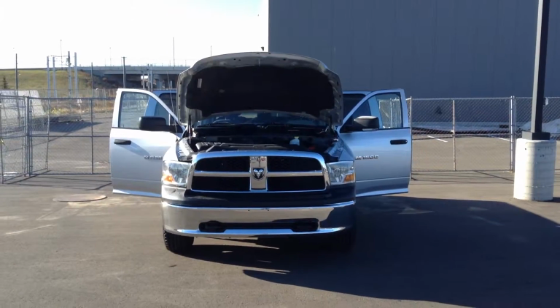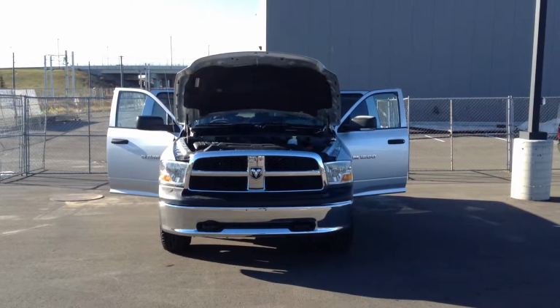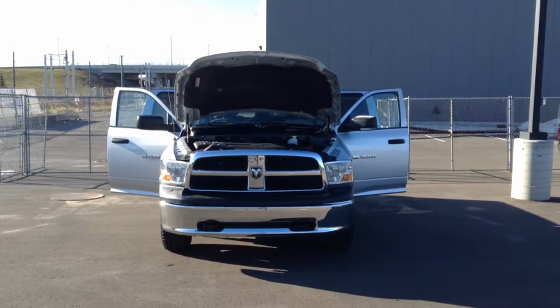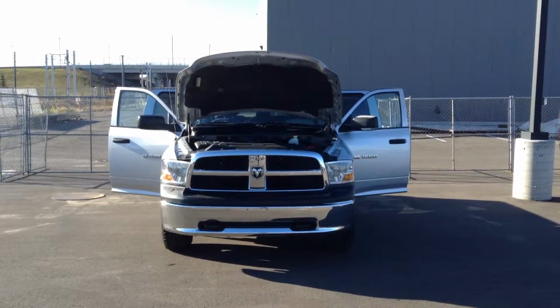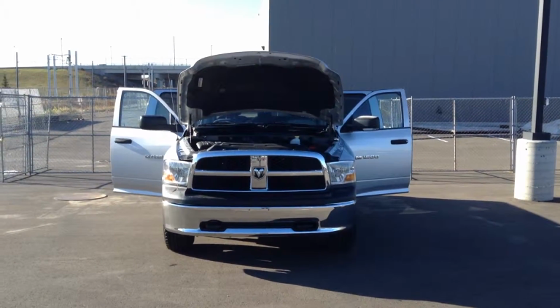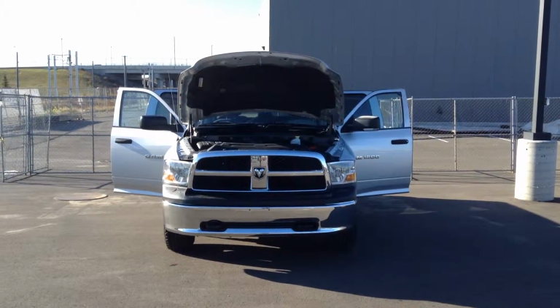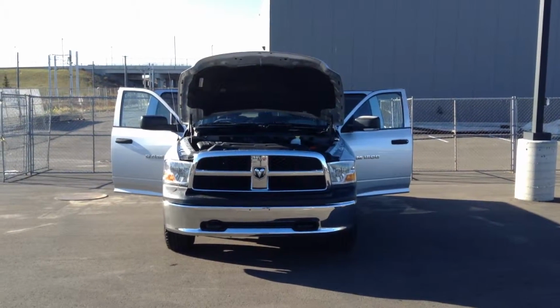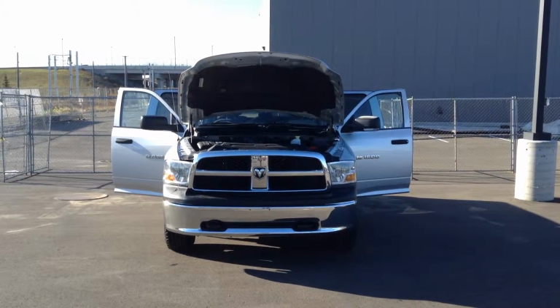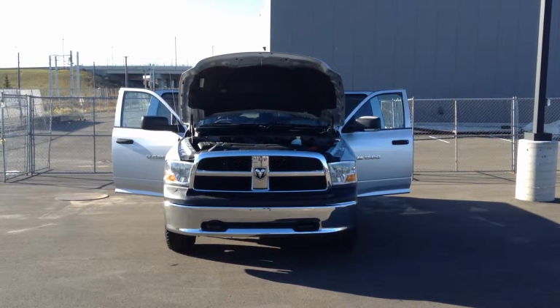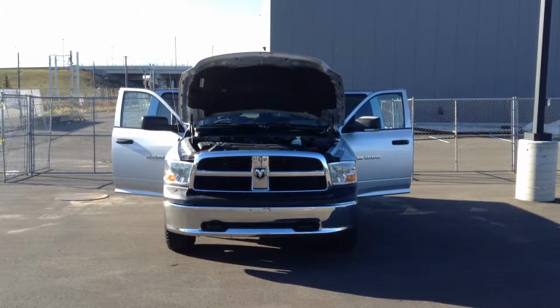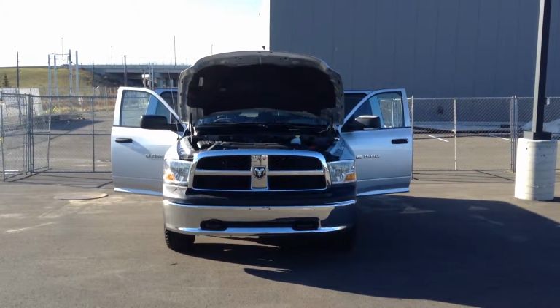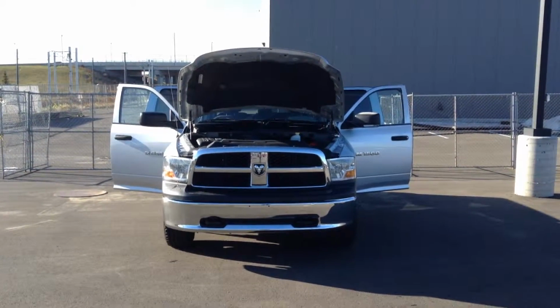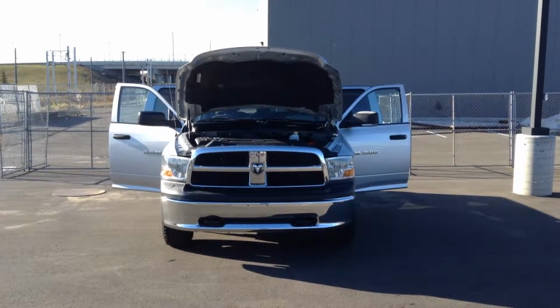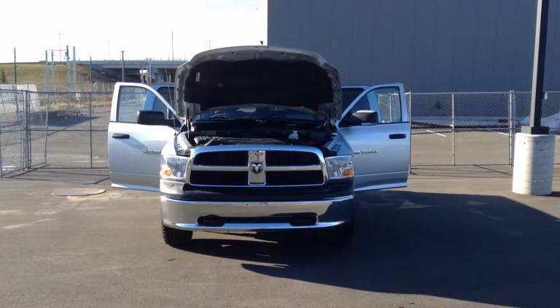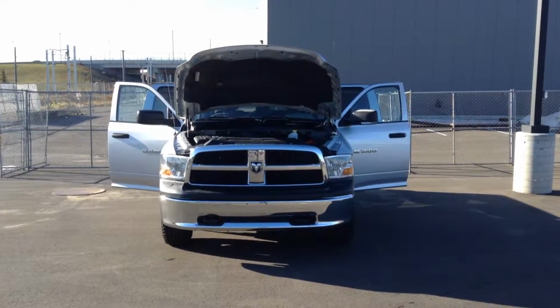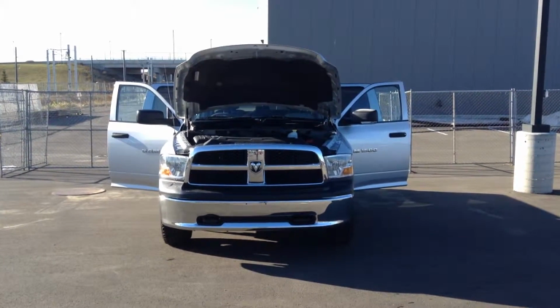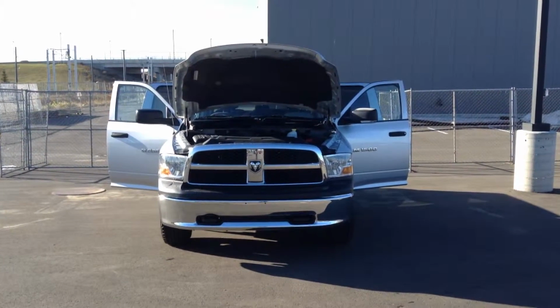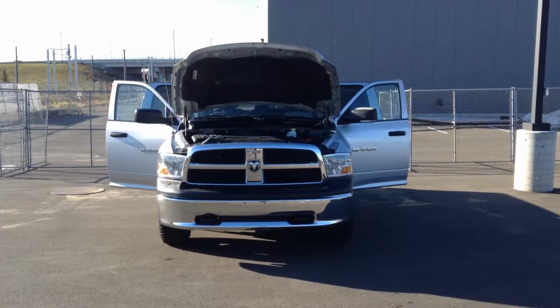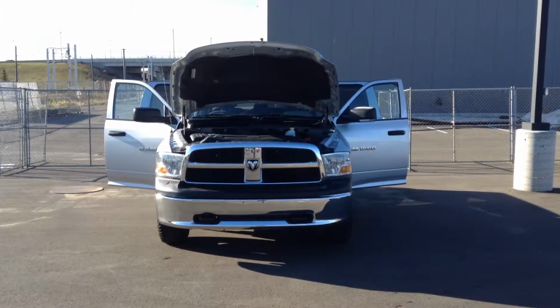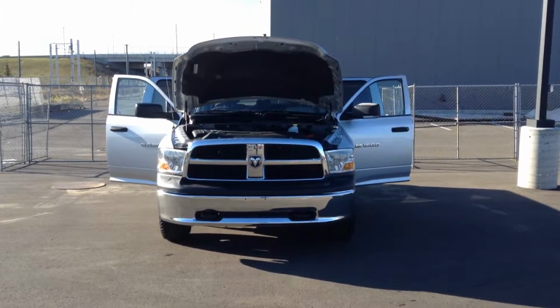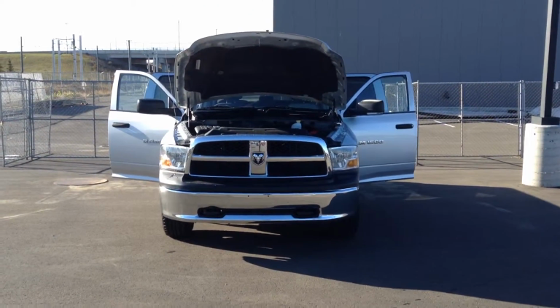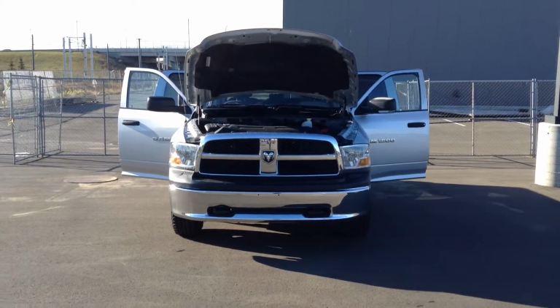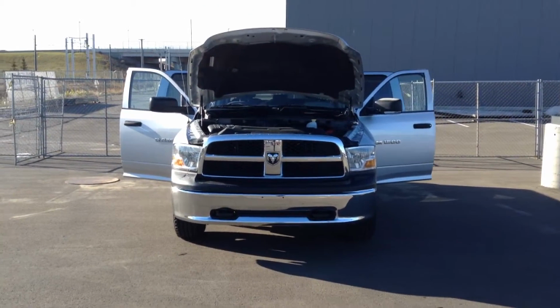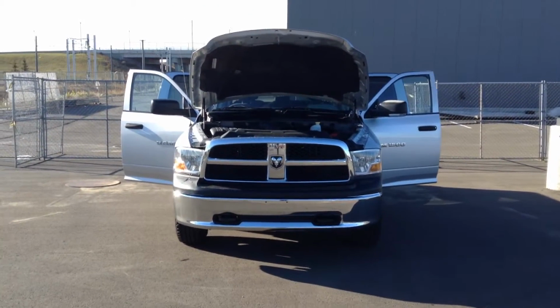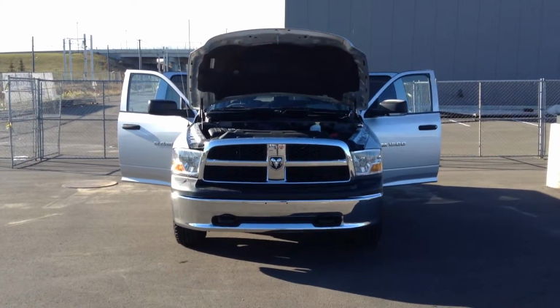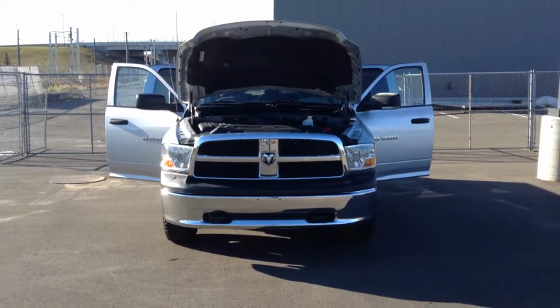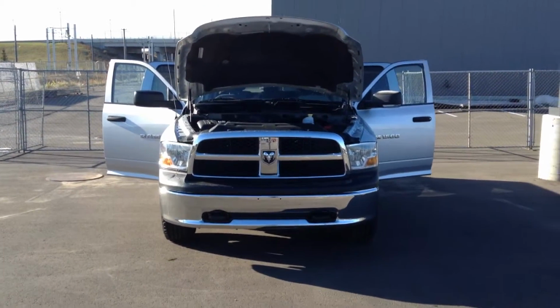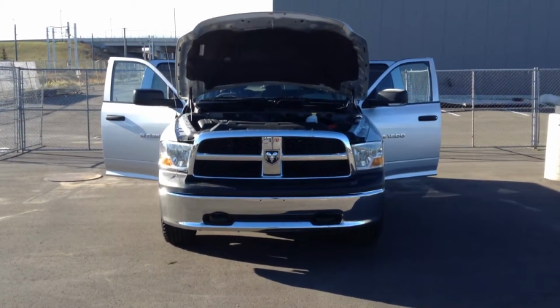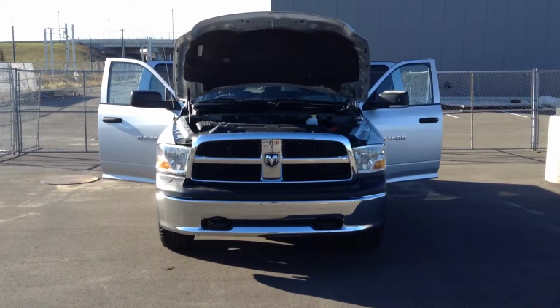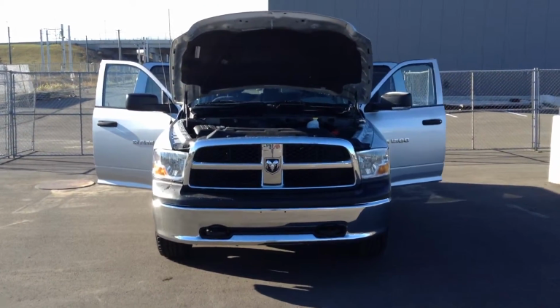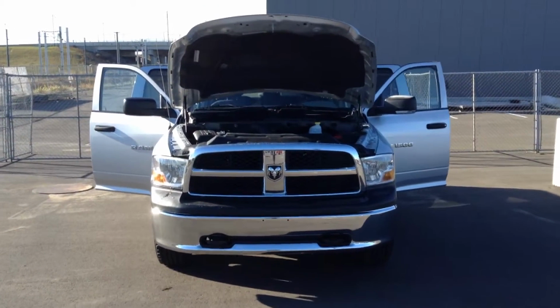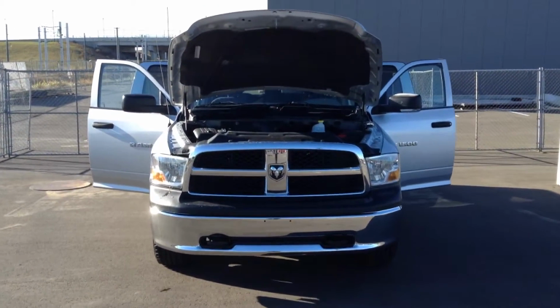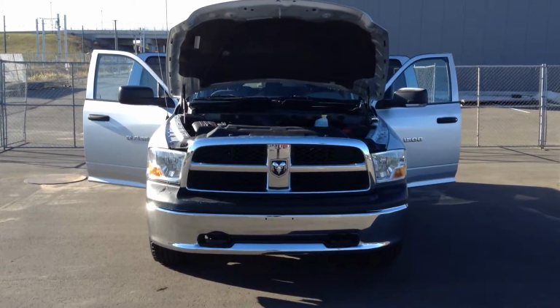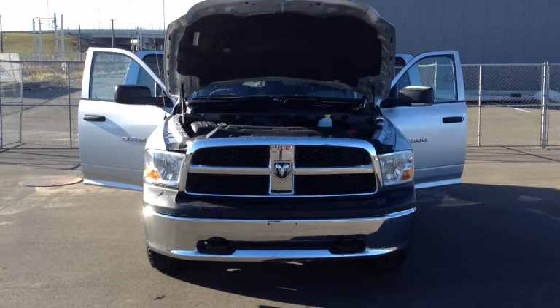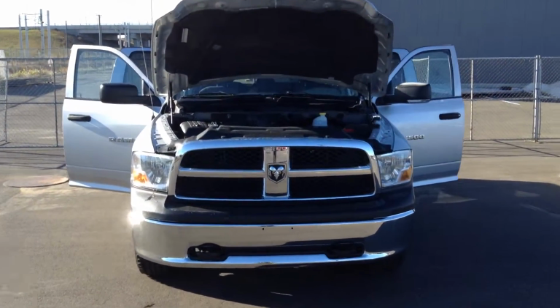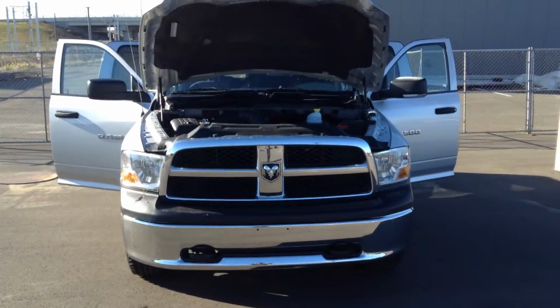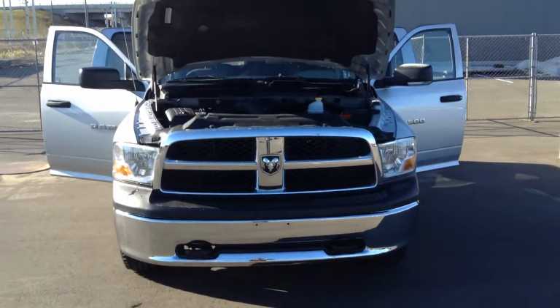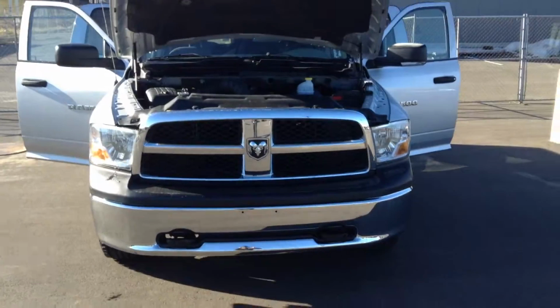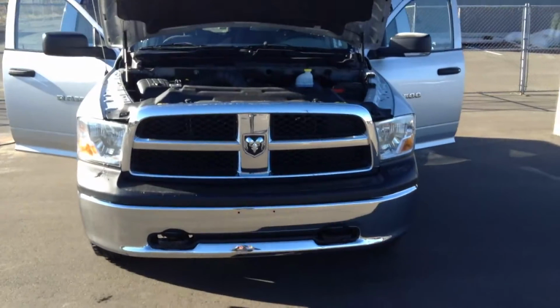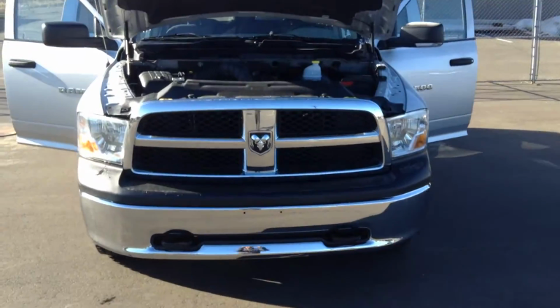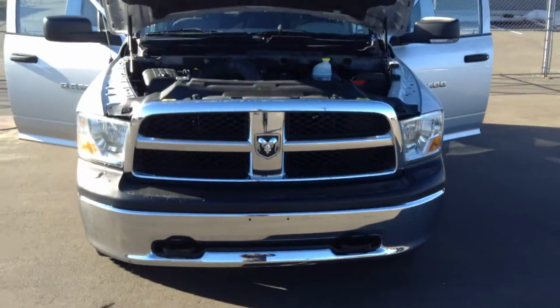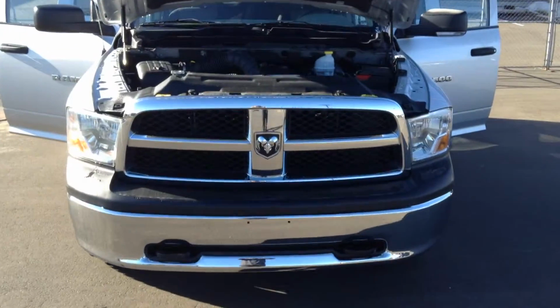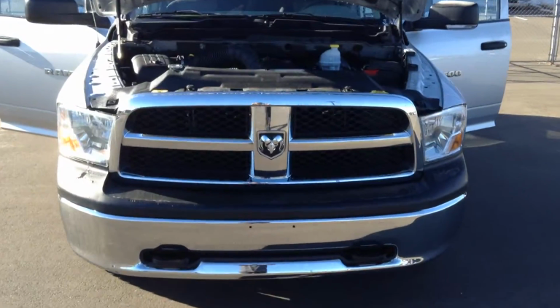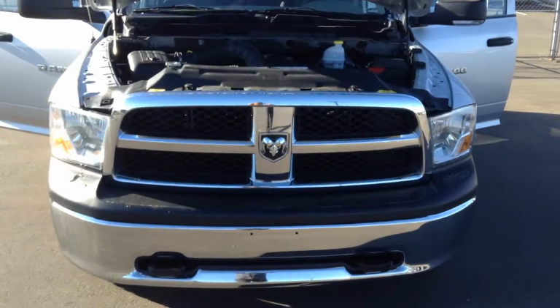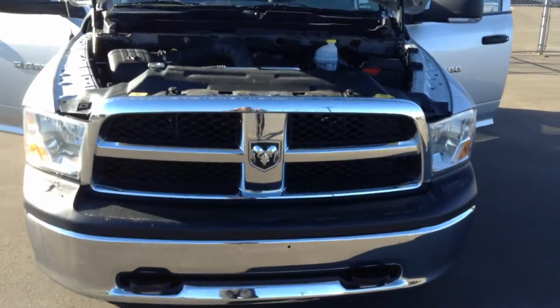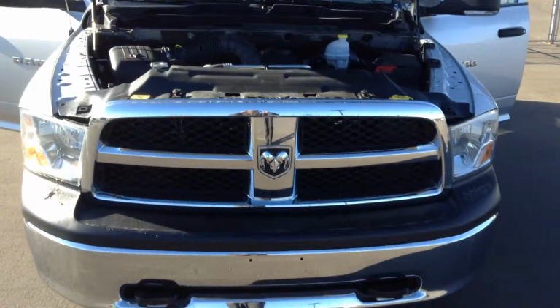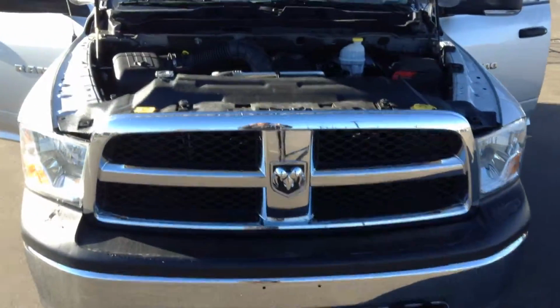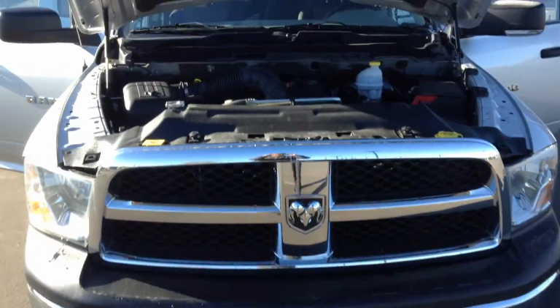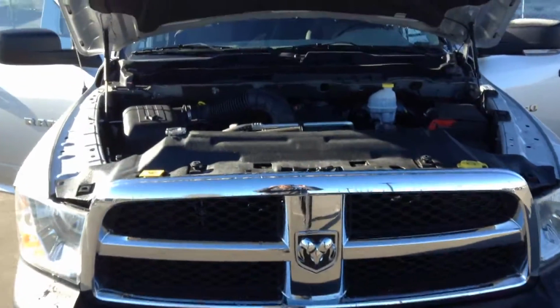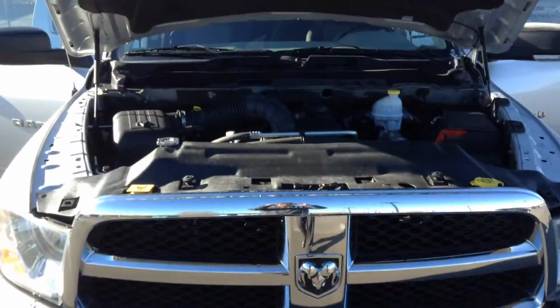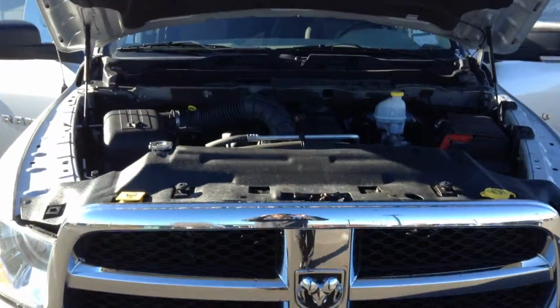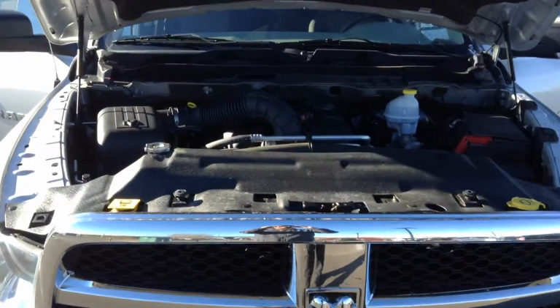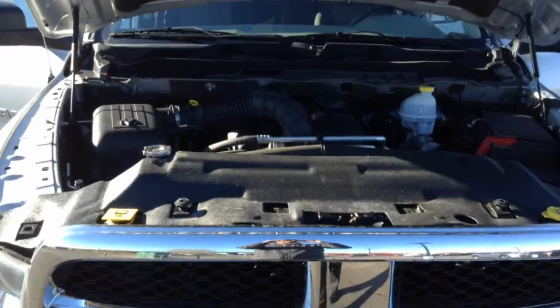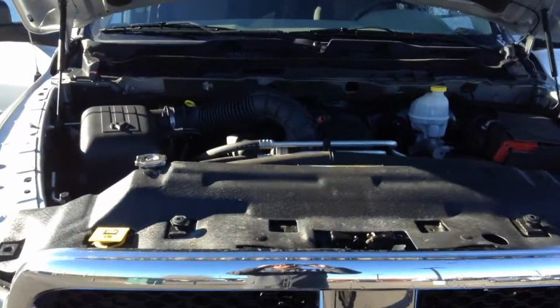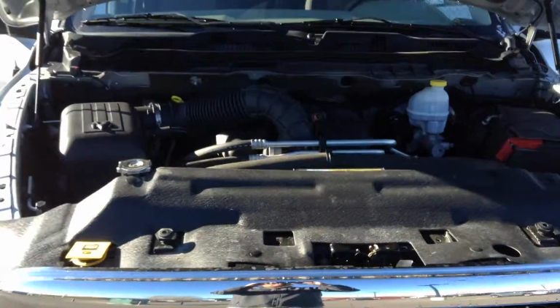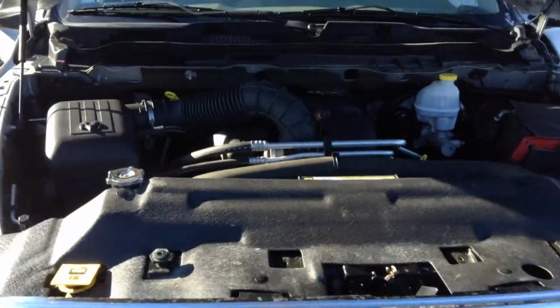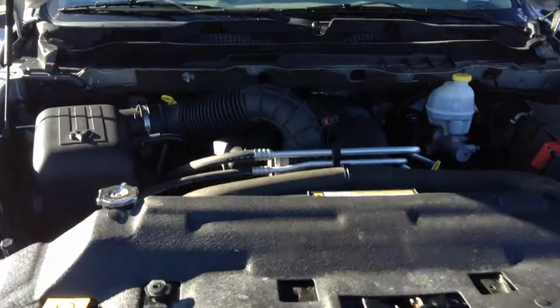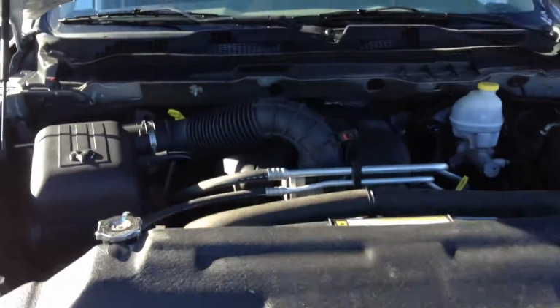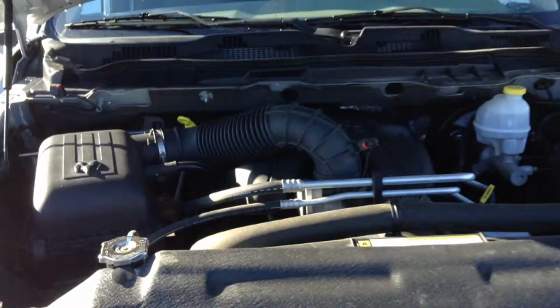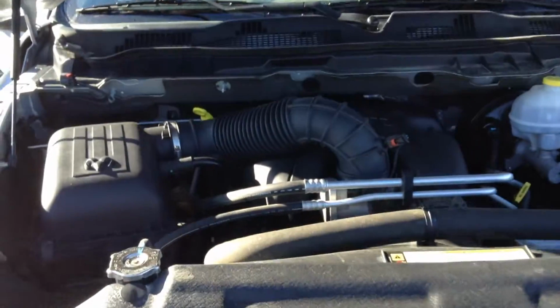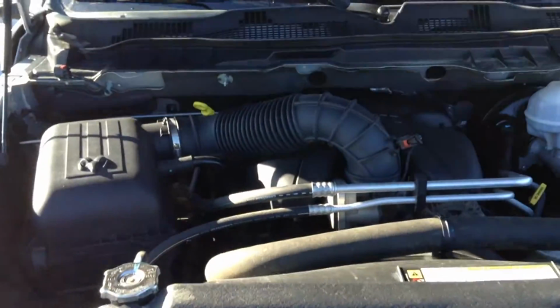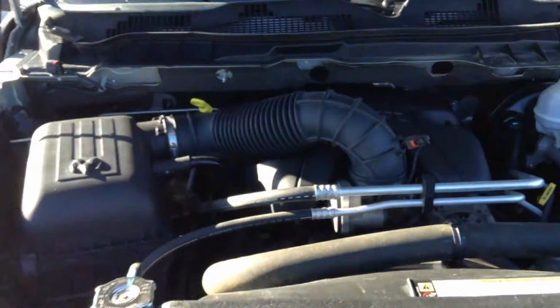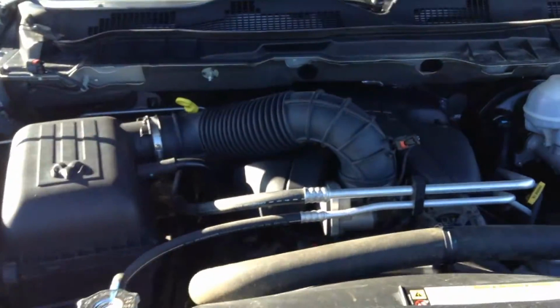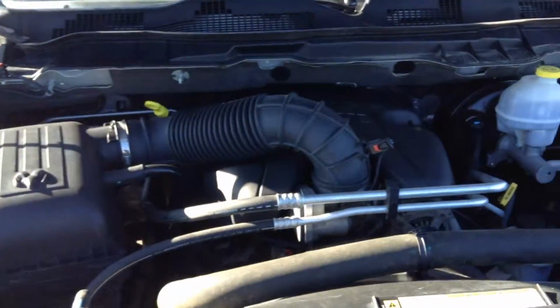Hey Jace, it's Nick with Londerry Dodge. Here's a 2012 Dodge Ram 1500. That's a 5.7 Hemi engine.